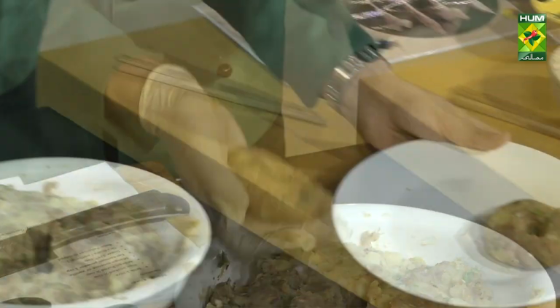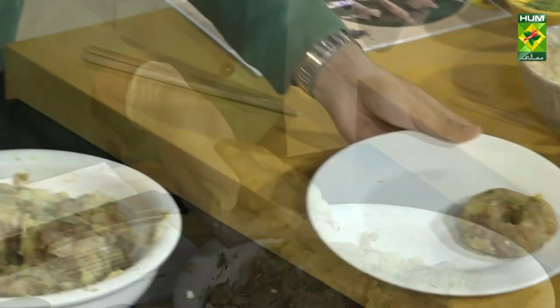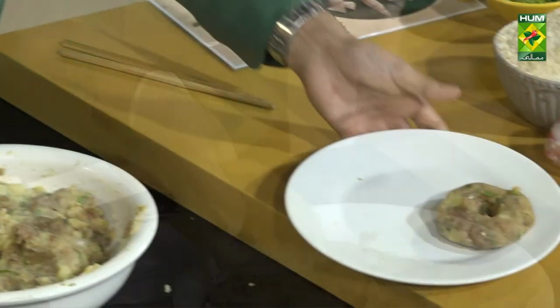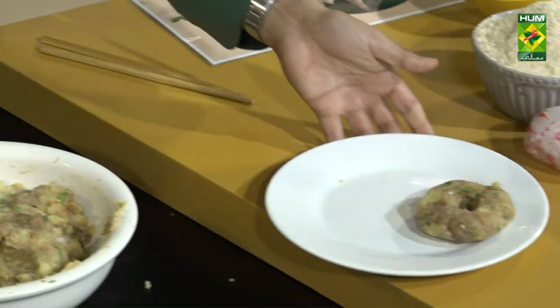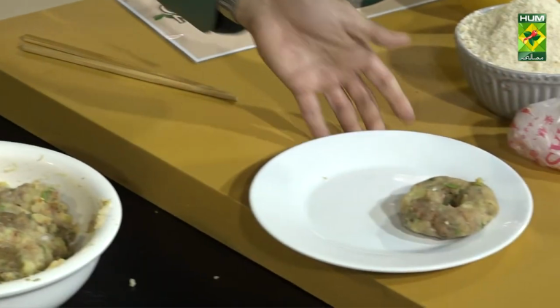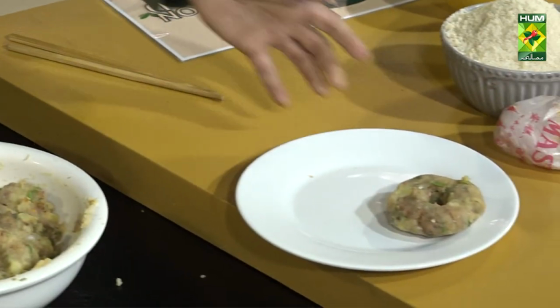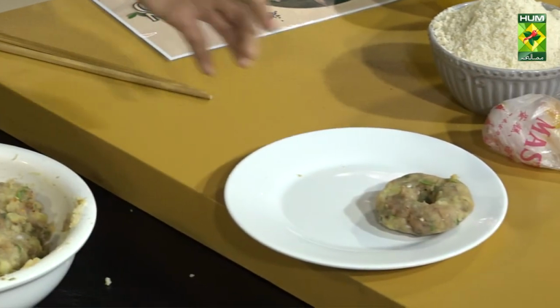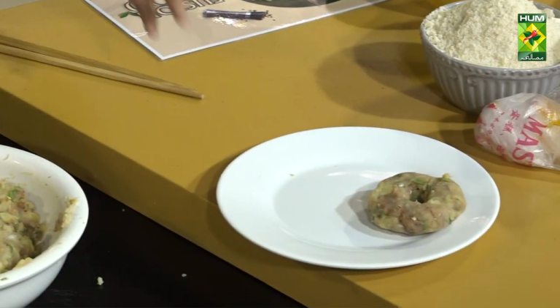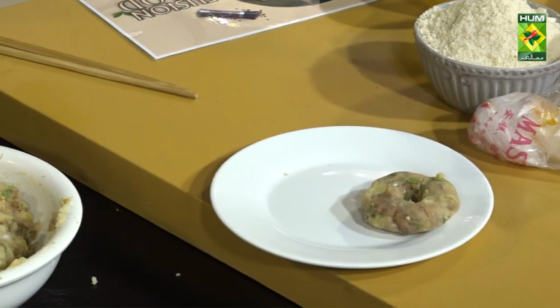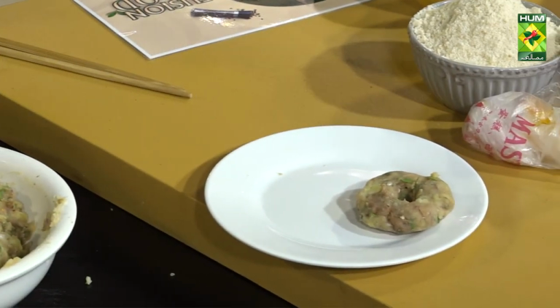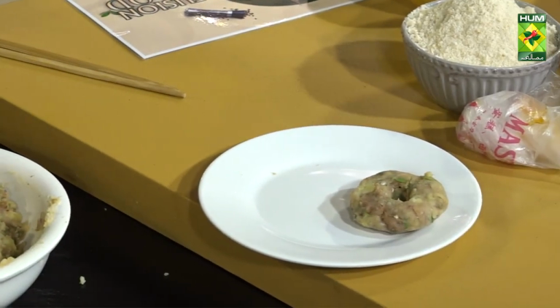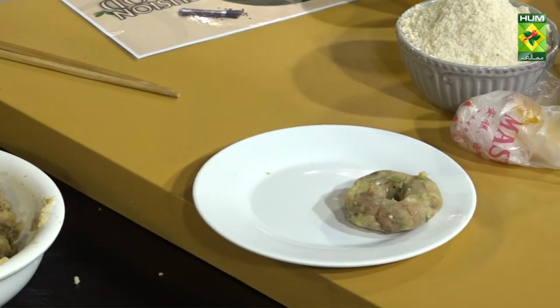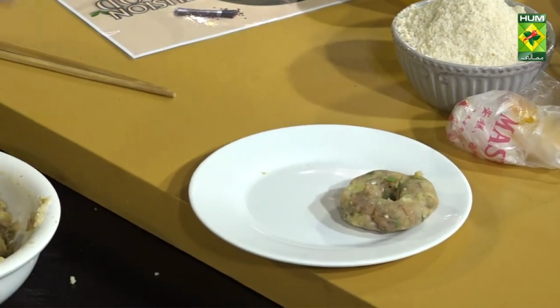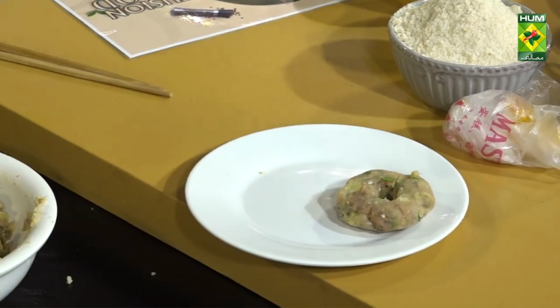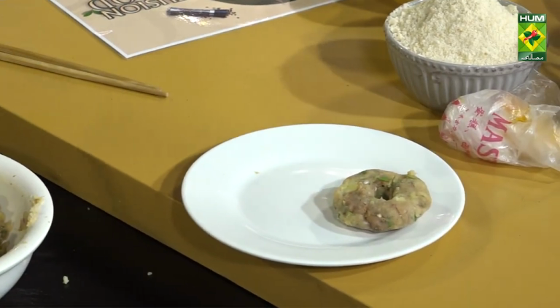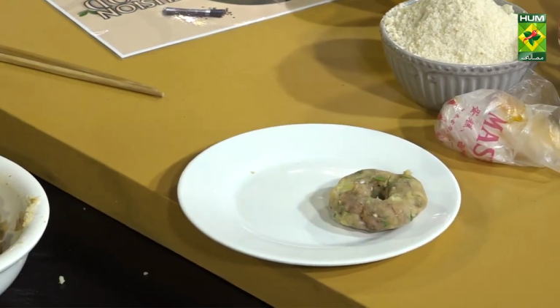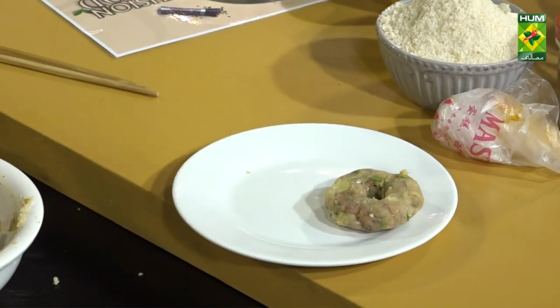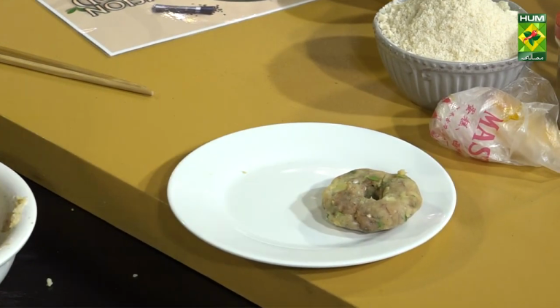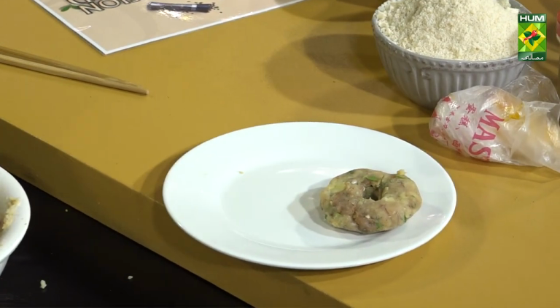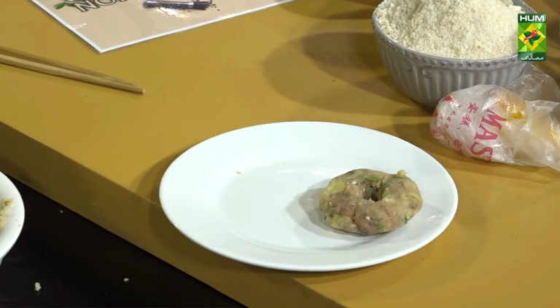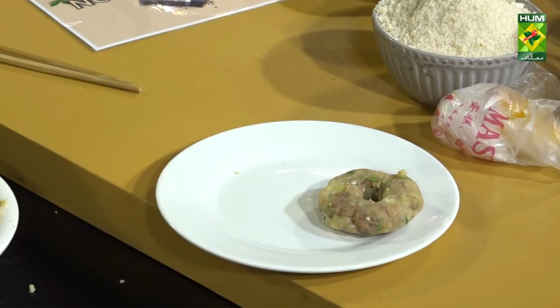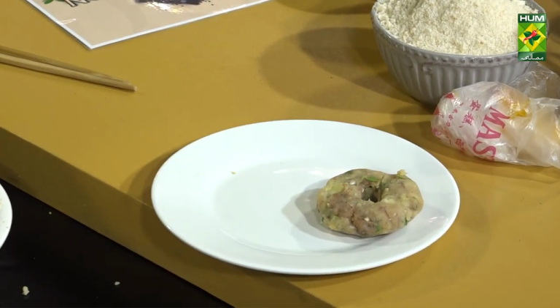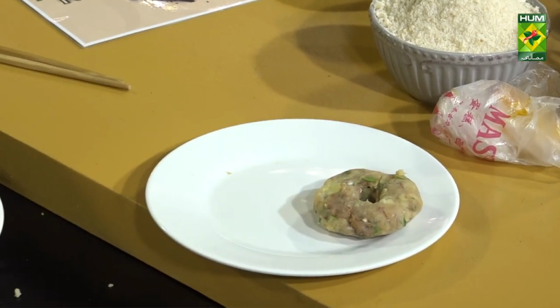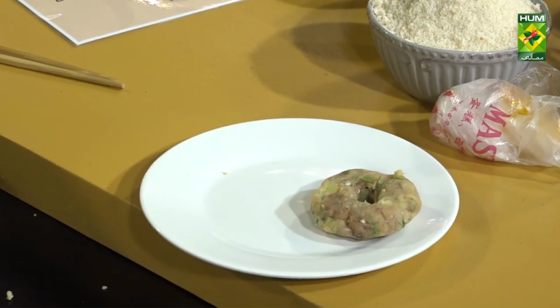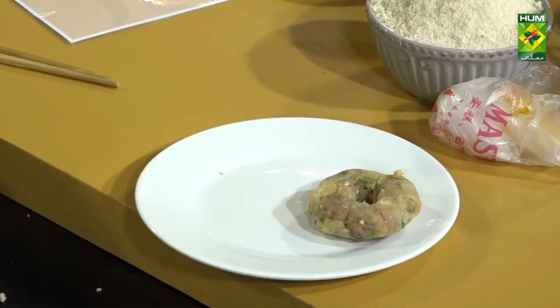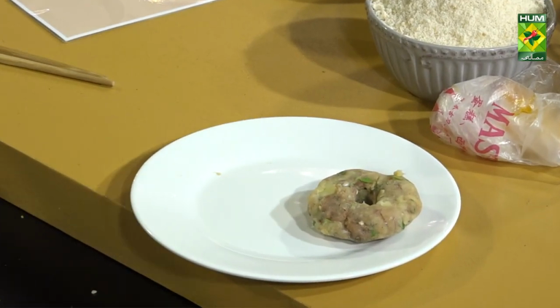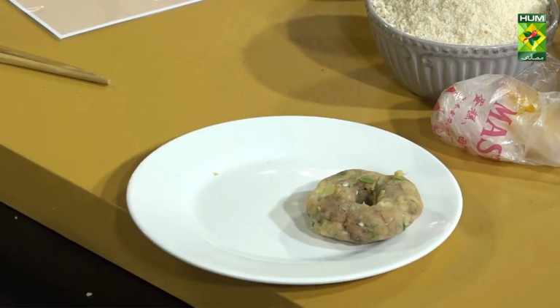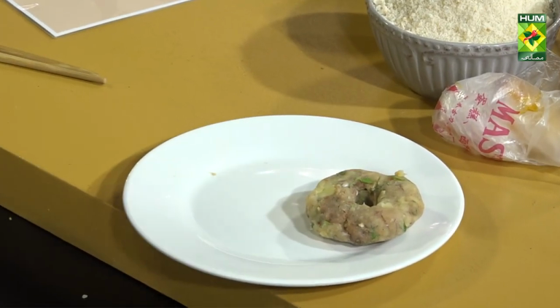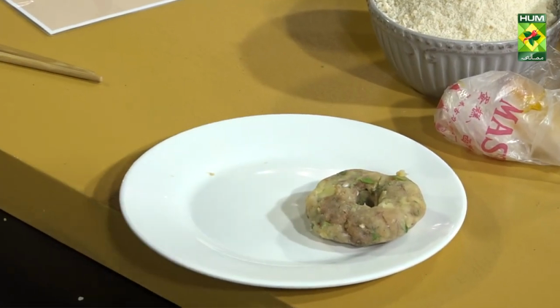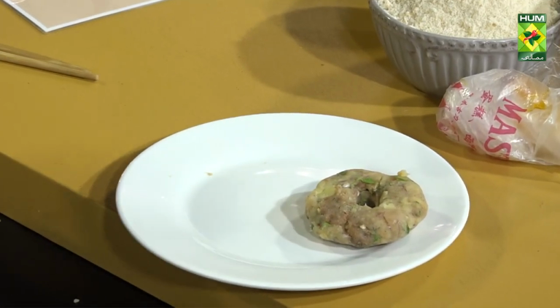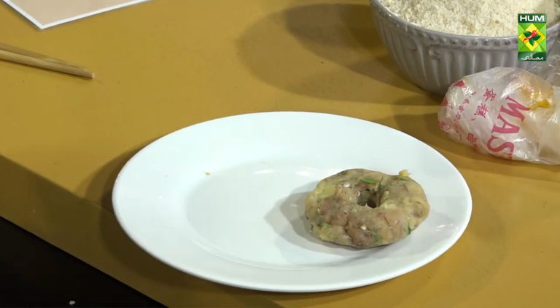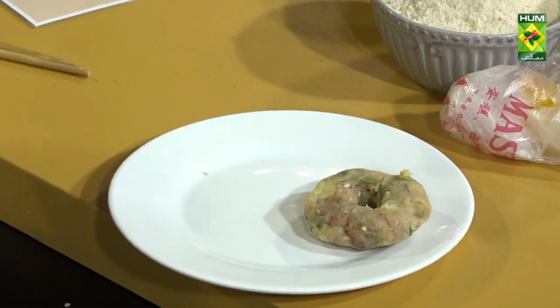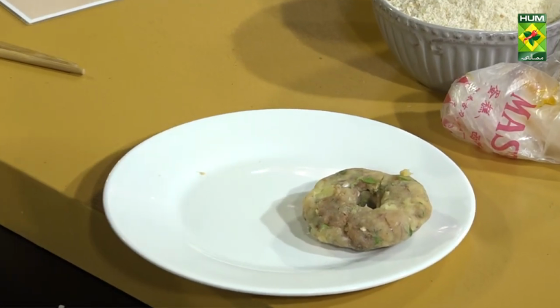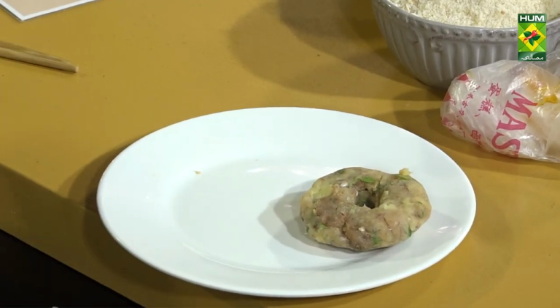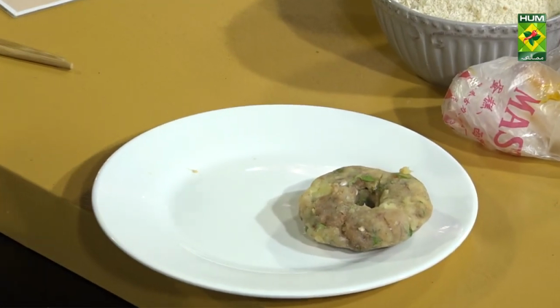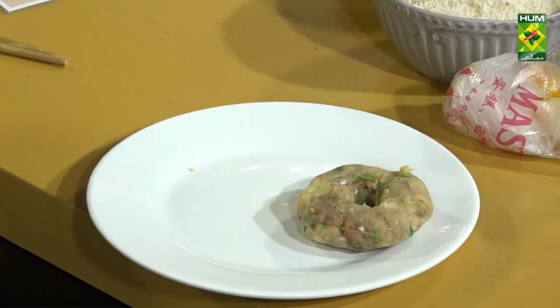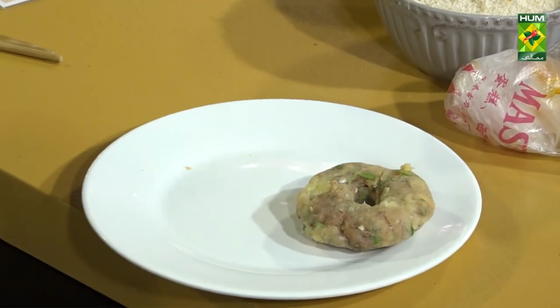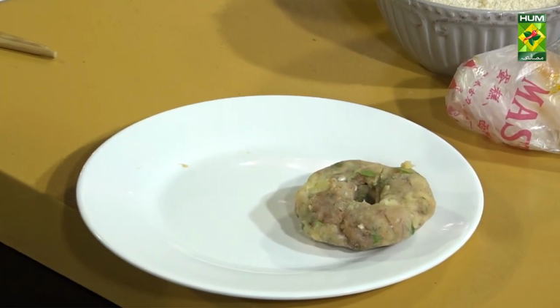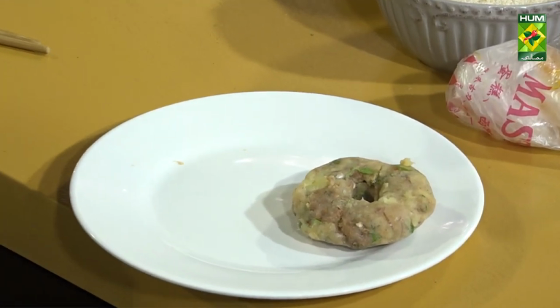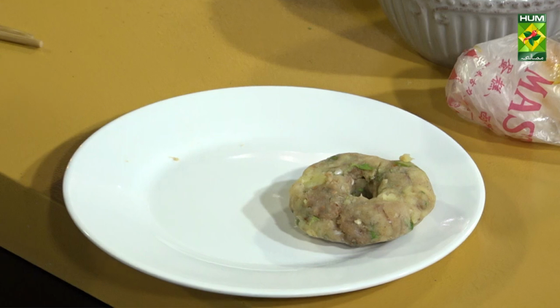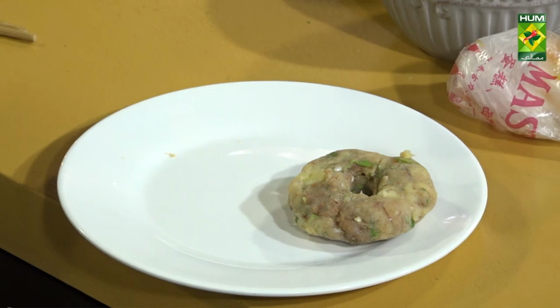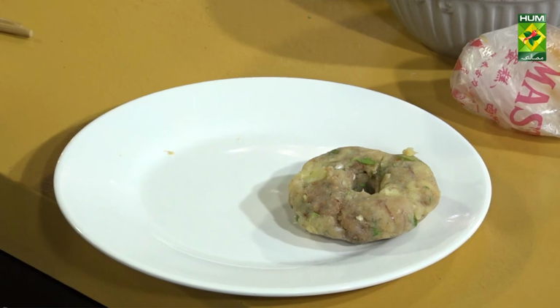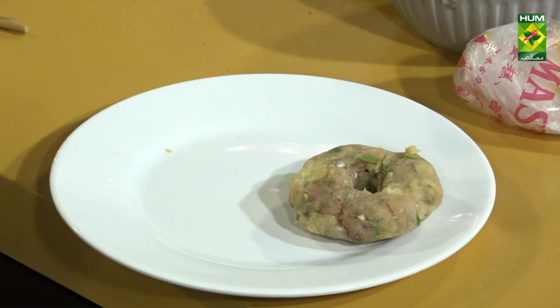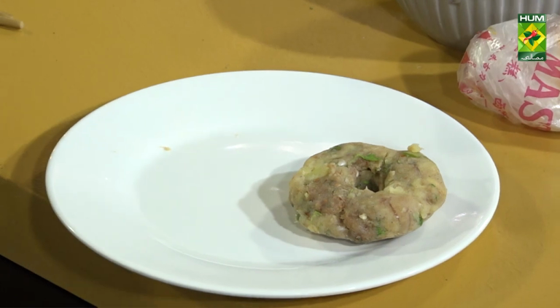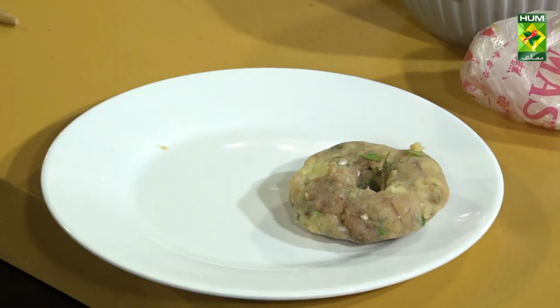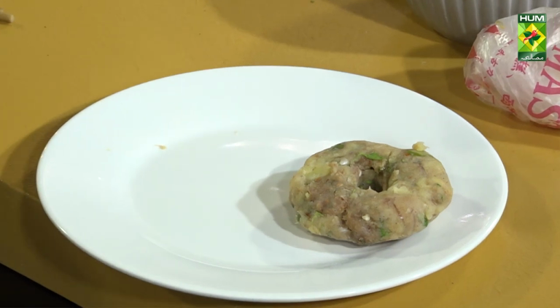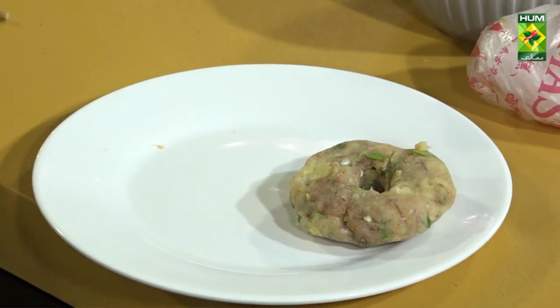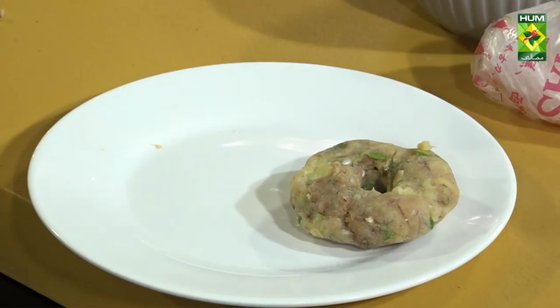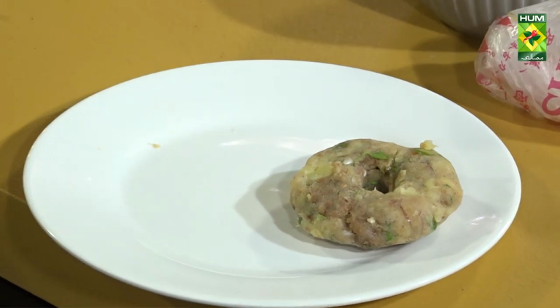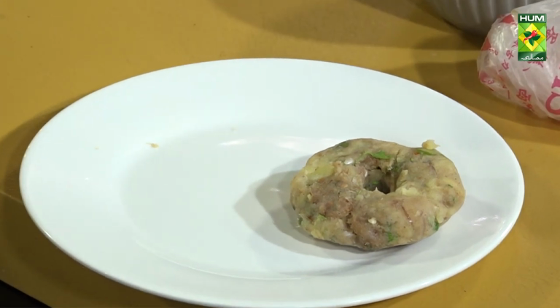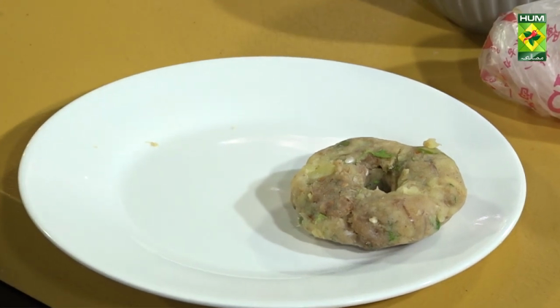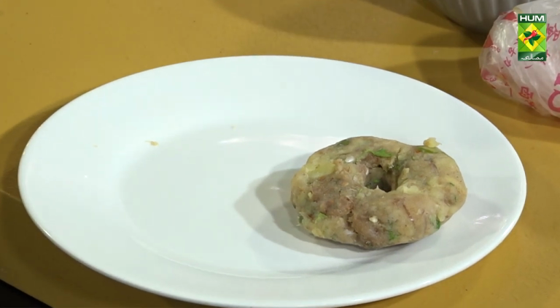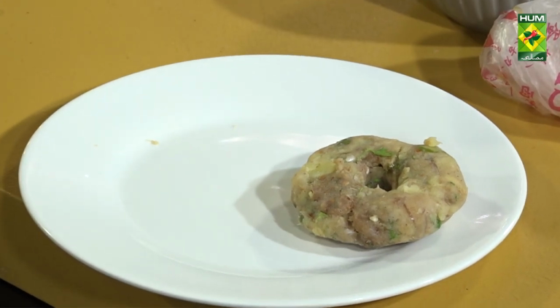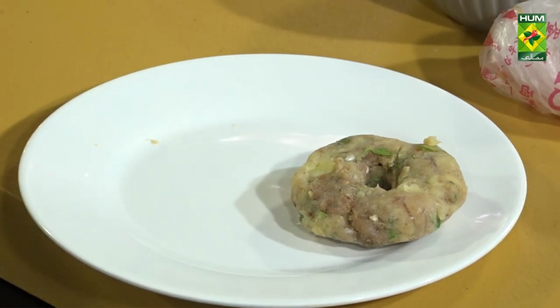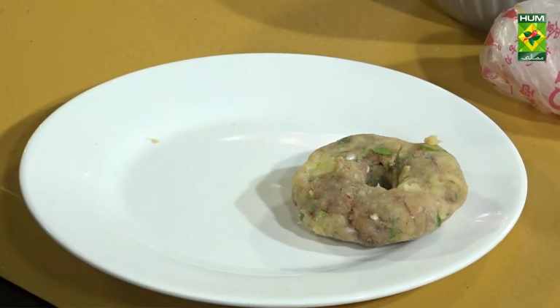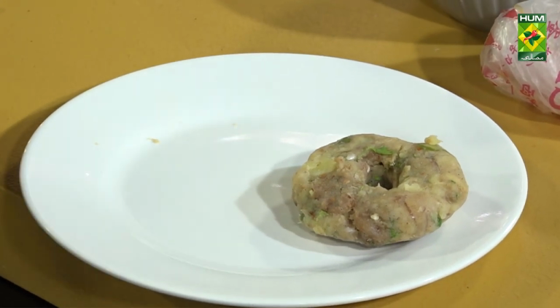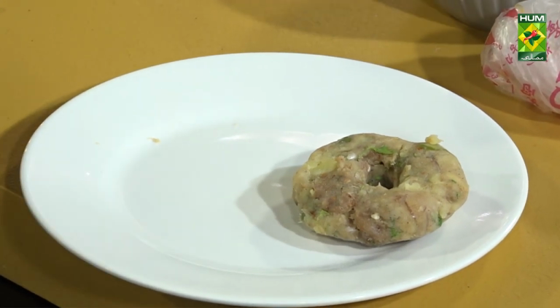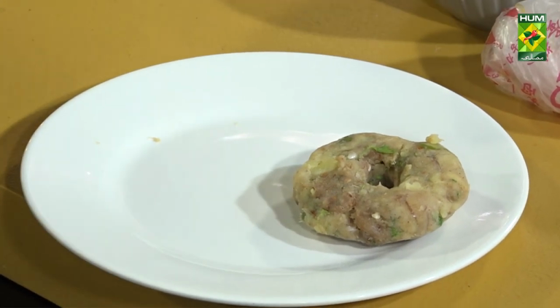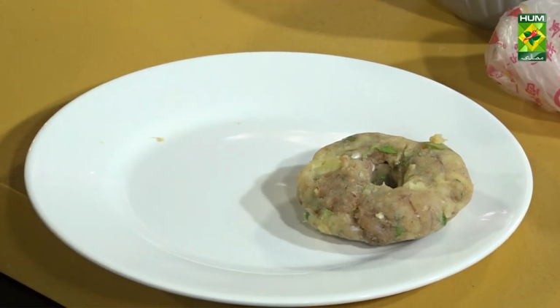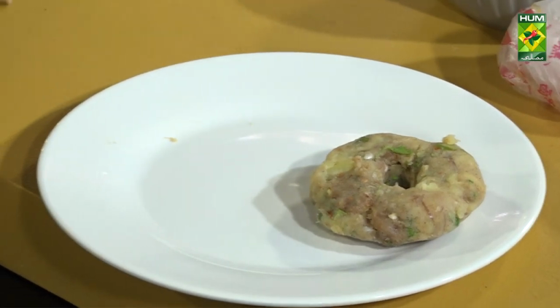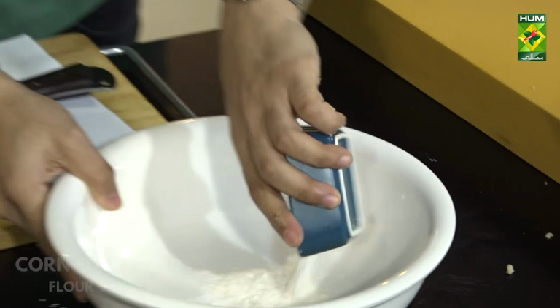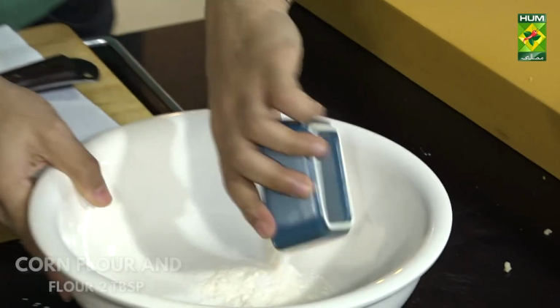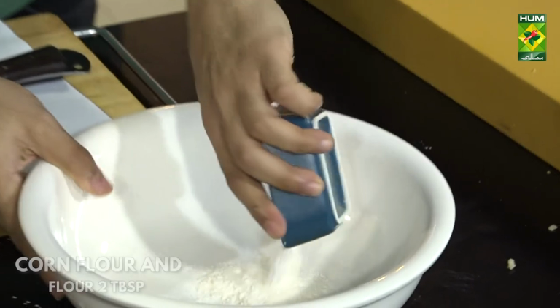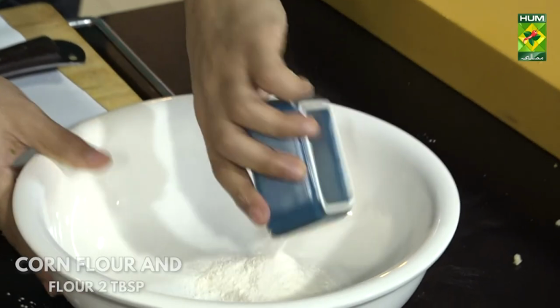फ्रीजर में रख दें ताकि अच्छे तरीके से intact हो जाएं। अब हमारा जो बैटर है वो तैयार कर लेते हैं — मैदा लेंगे।